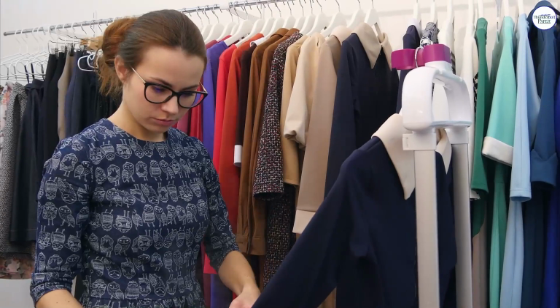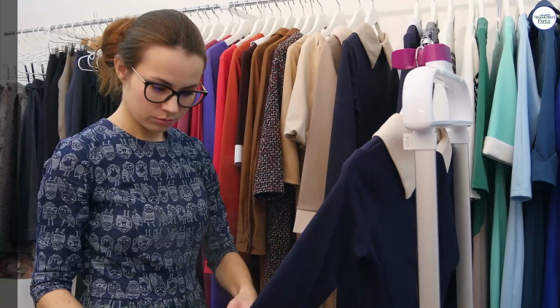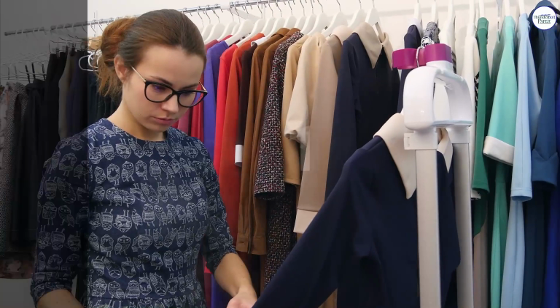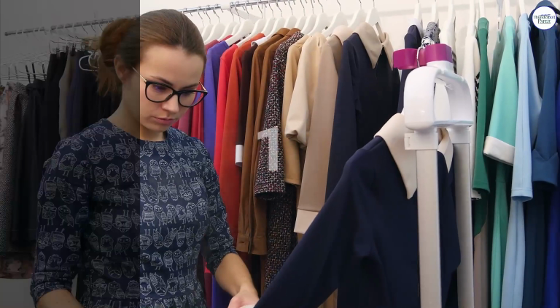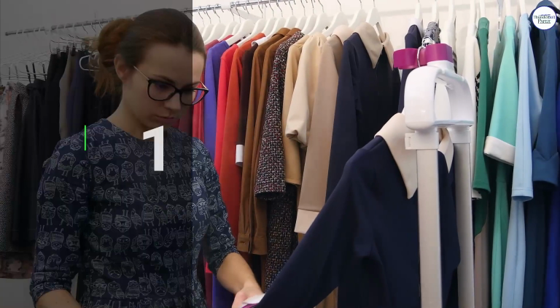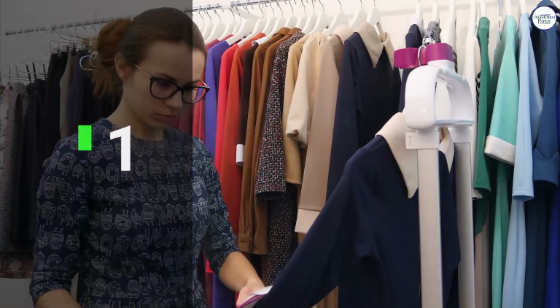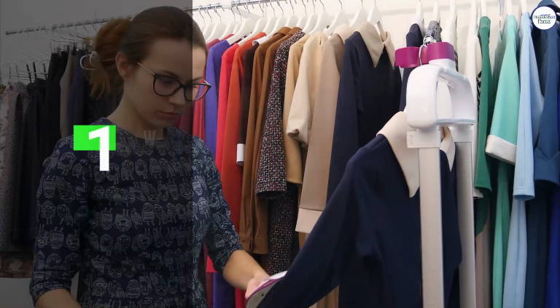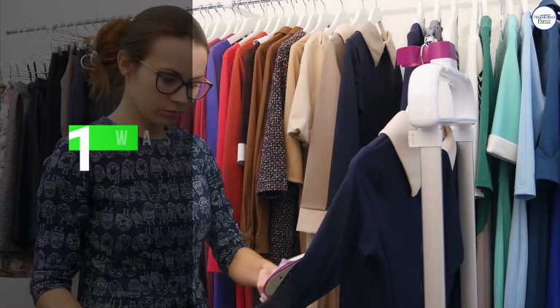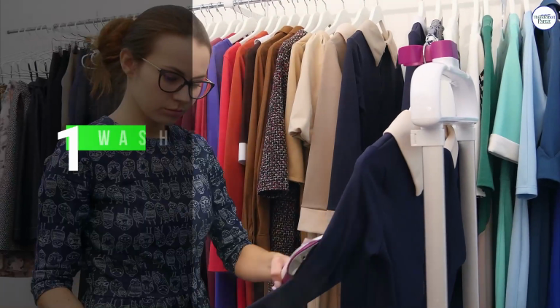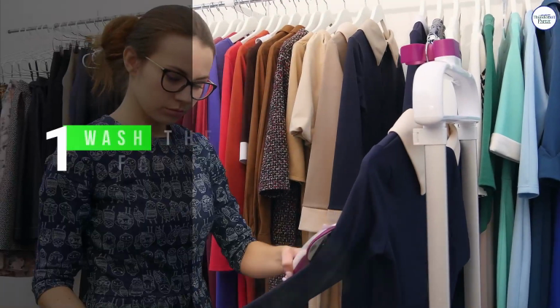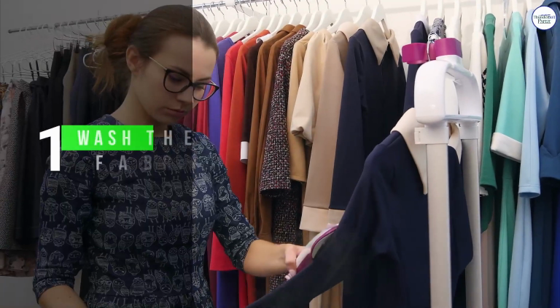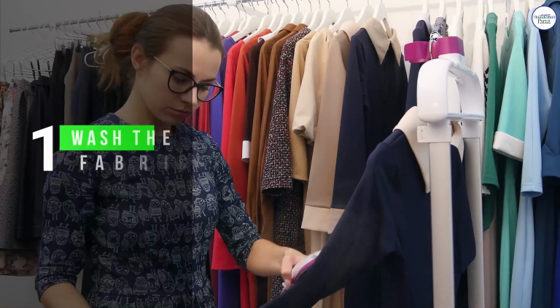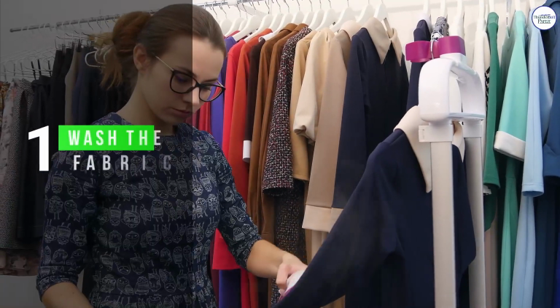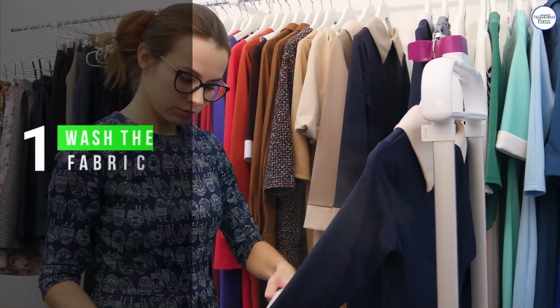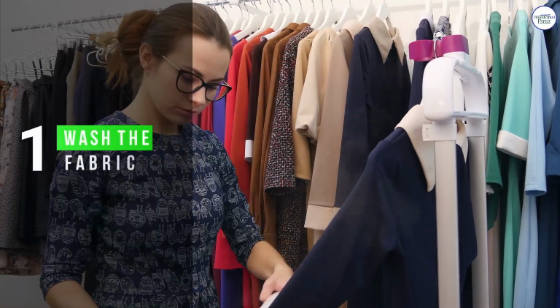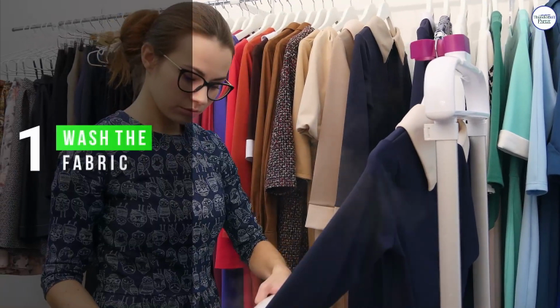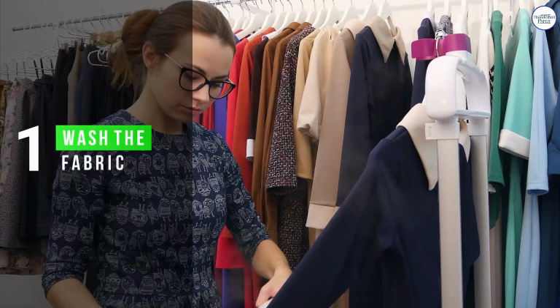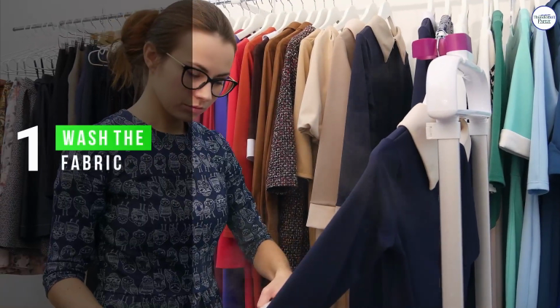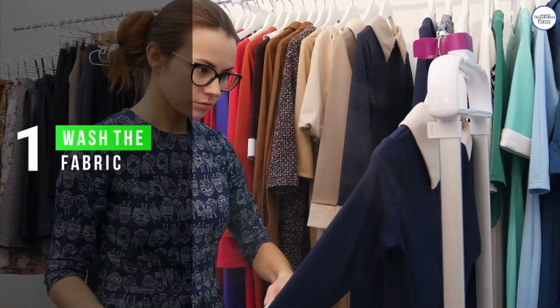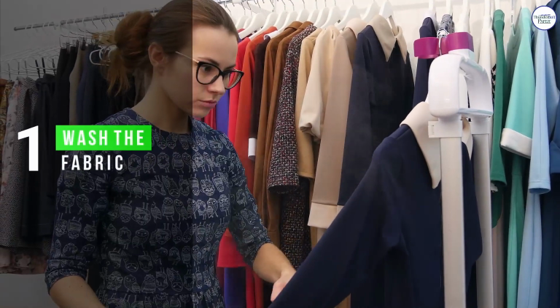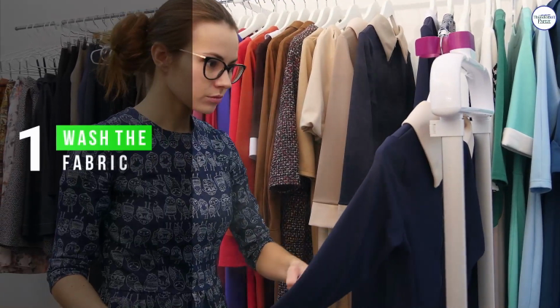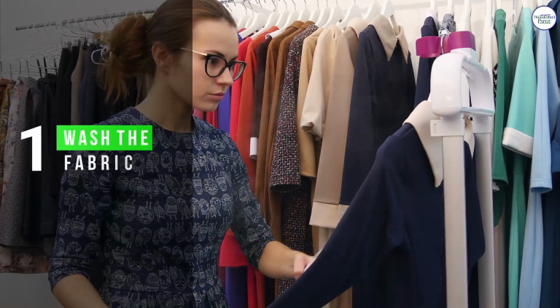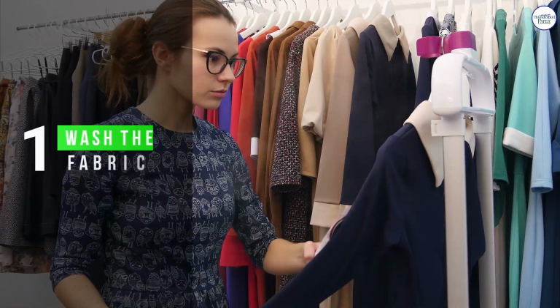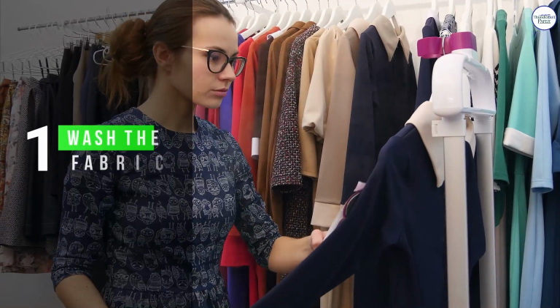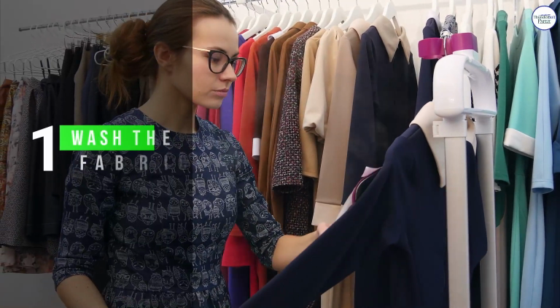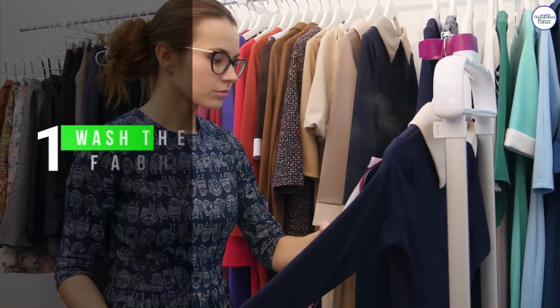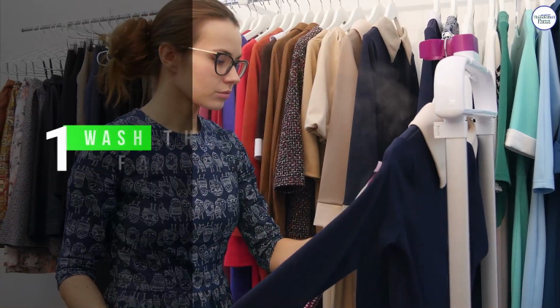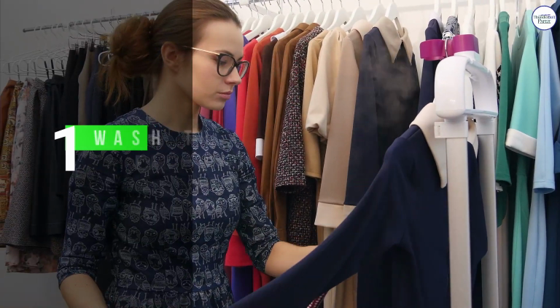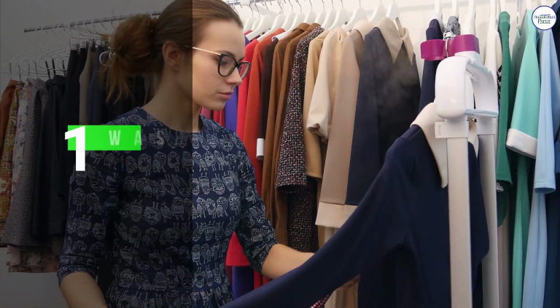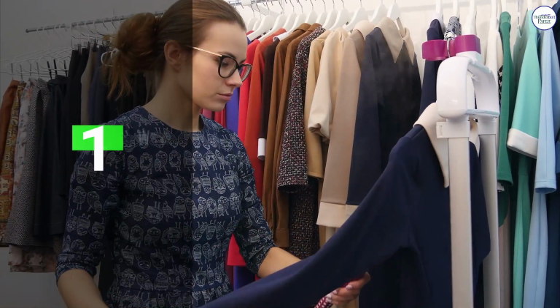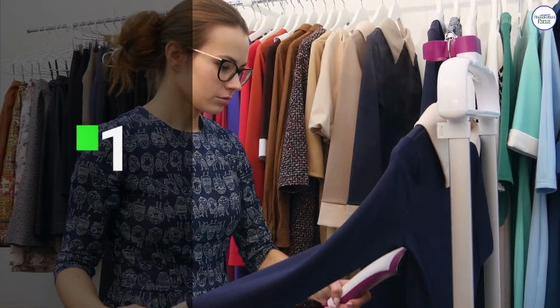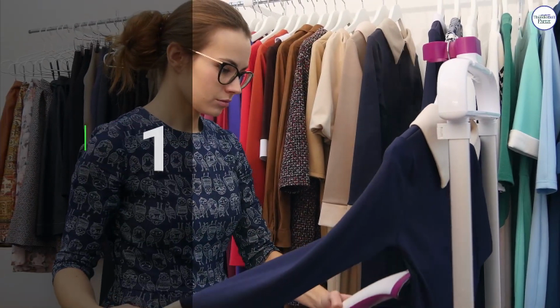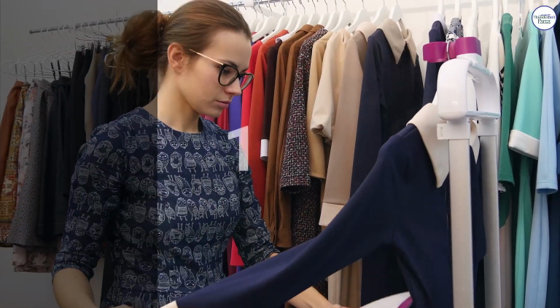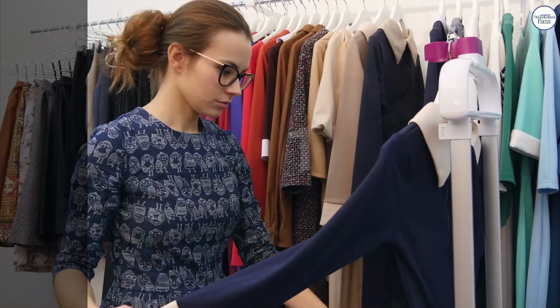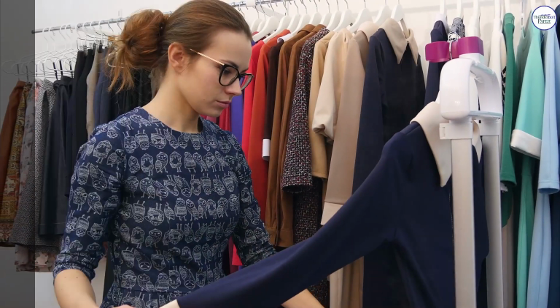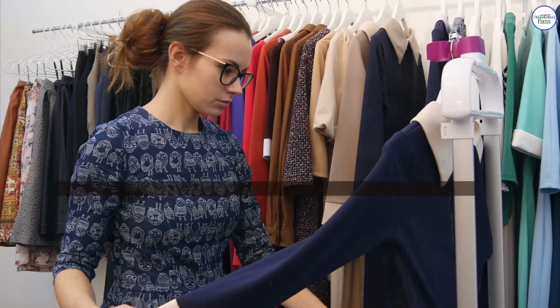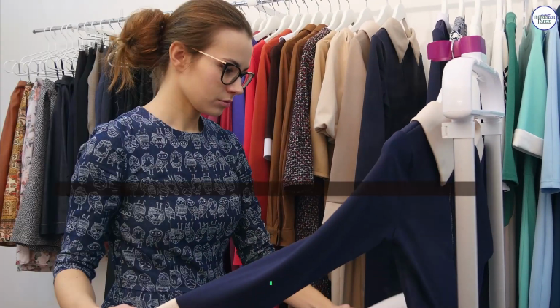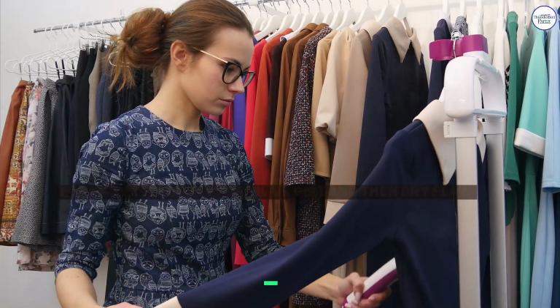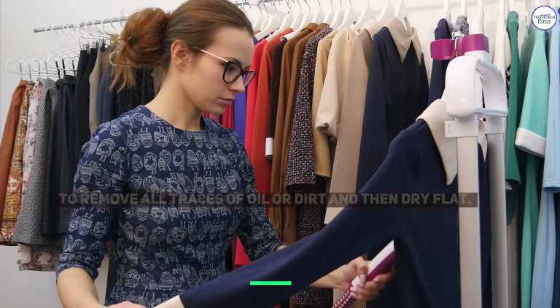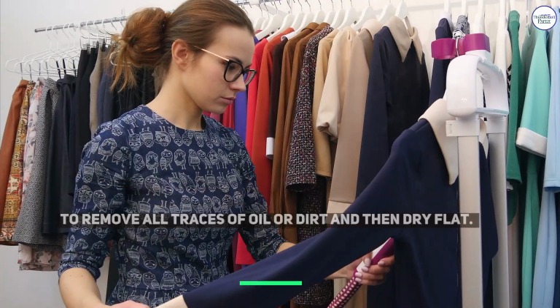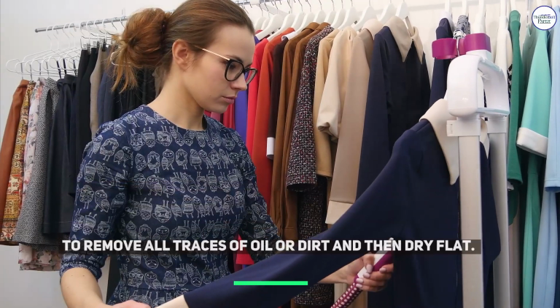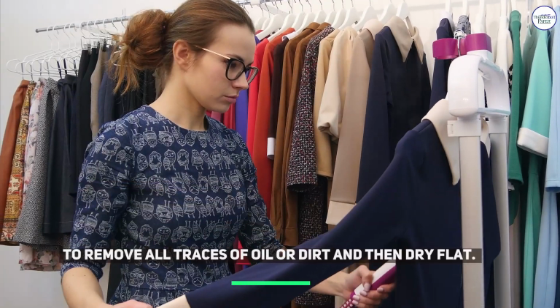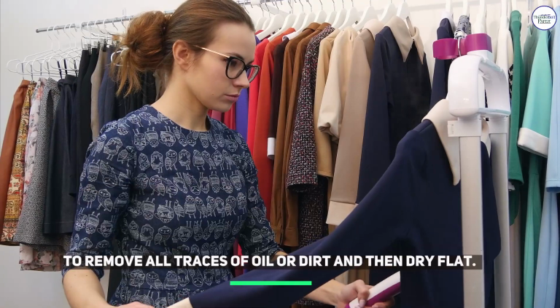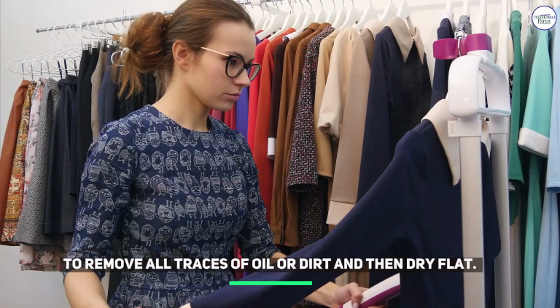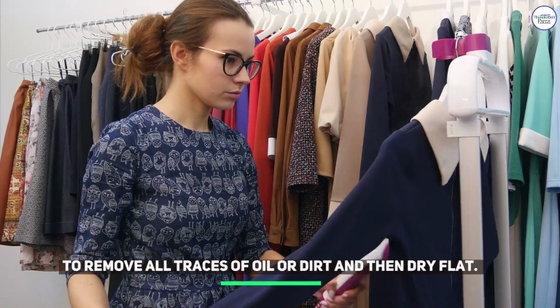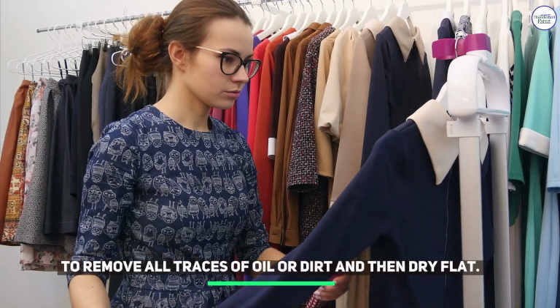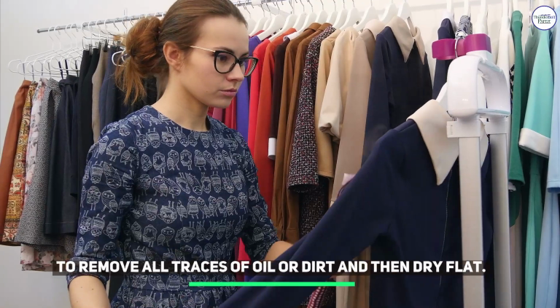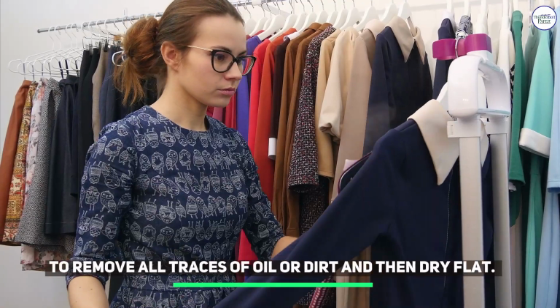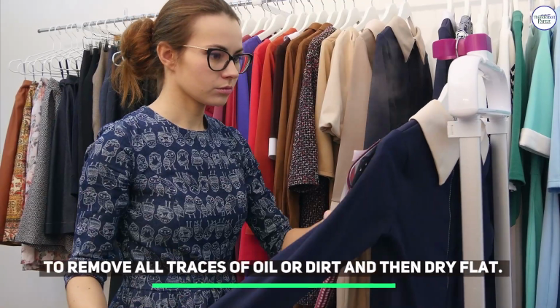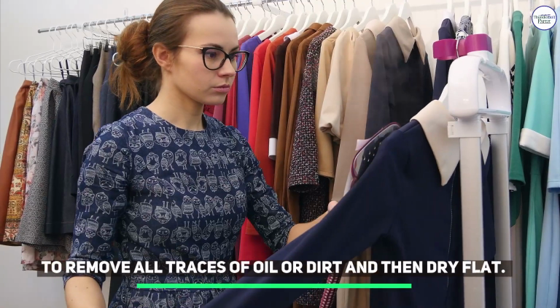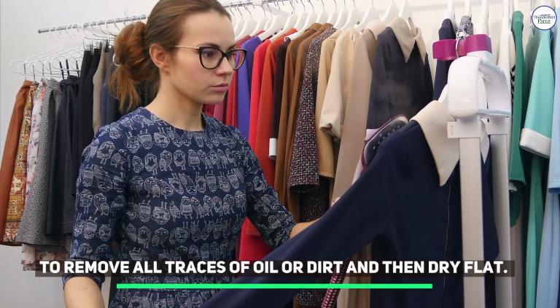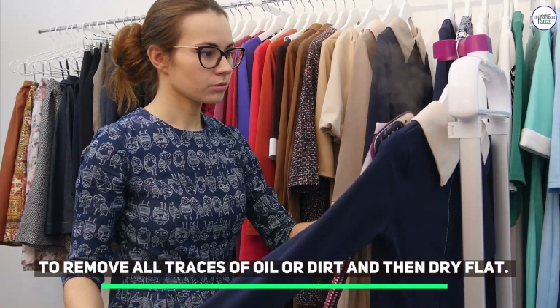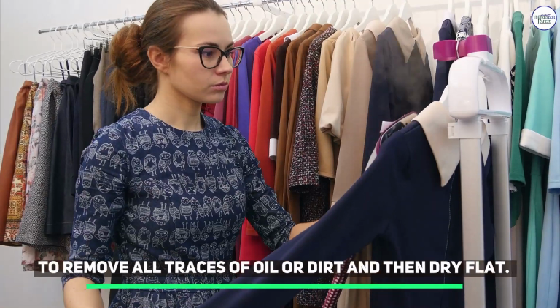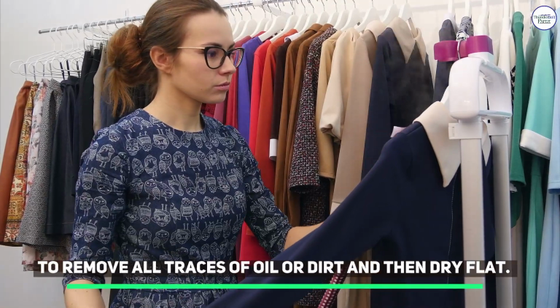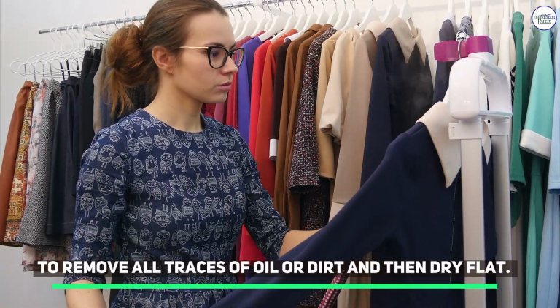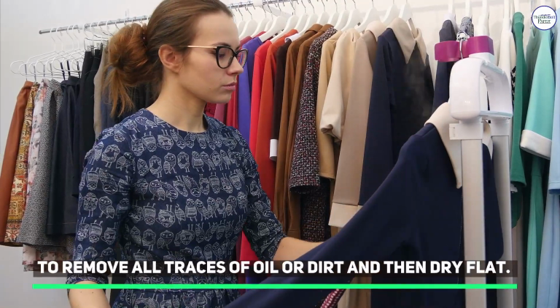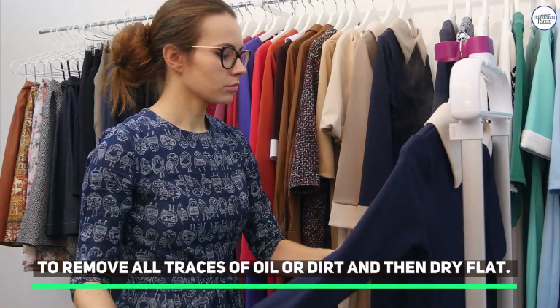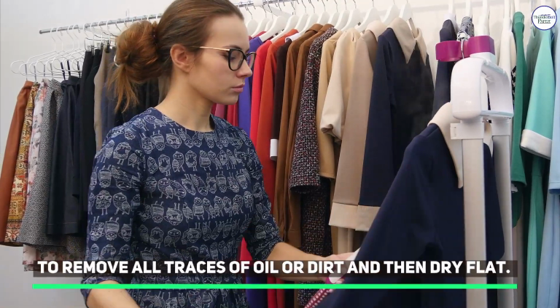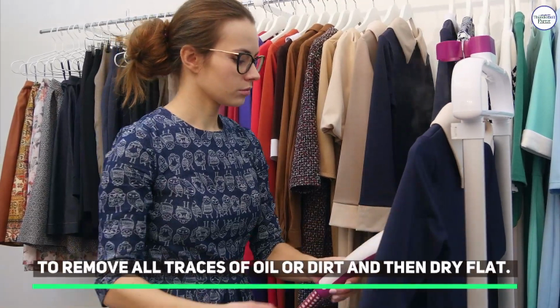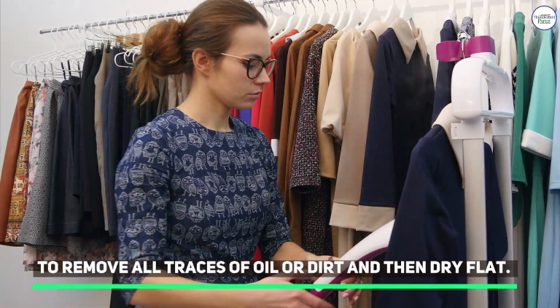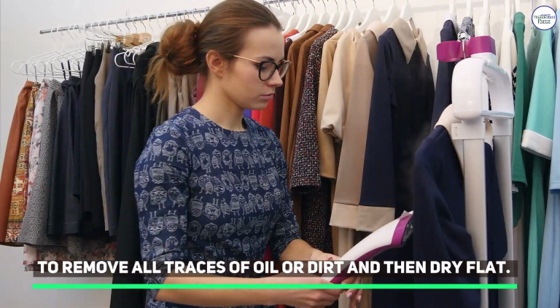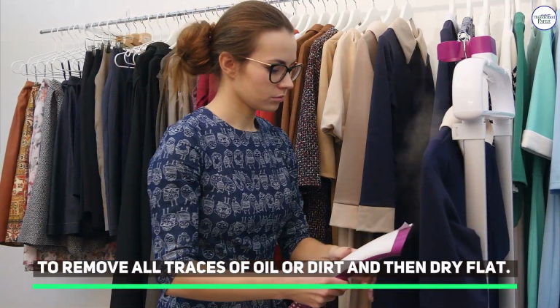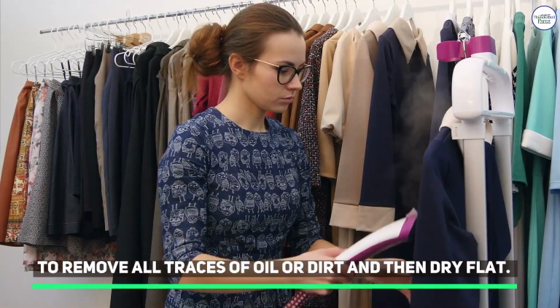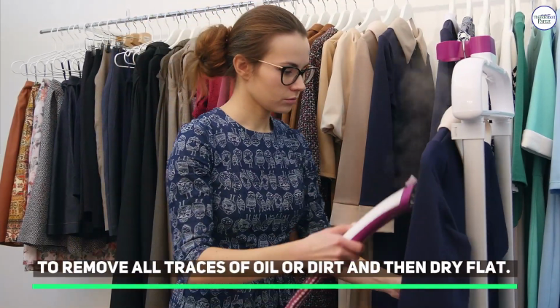1. Wash the Fabric. To remove all traces of oil or dirt, and then dry flat.